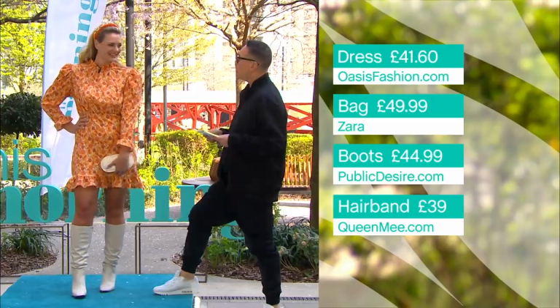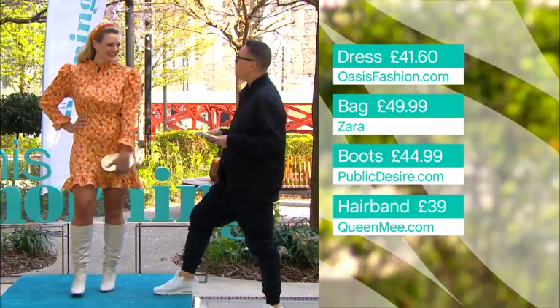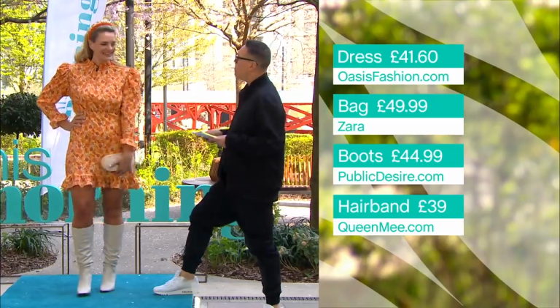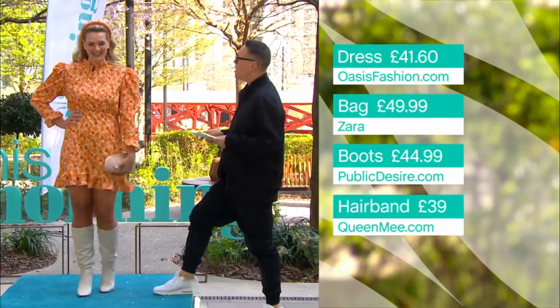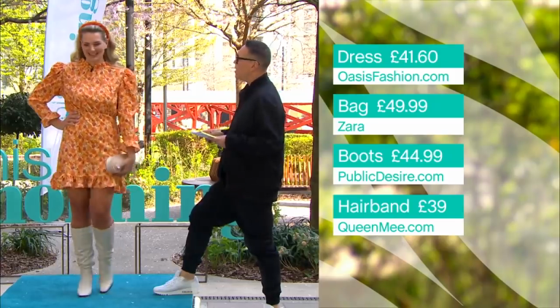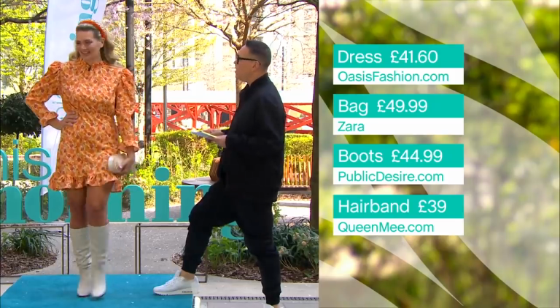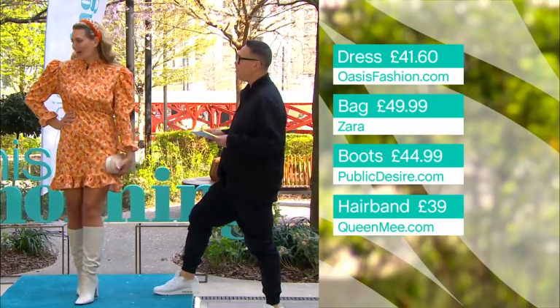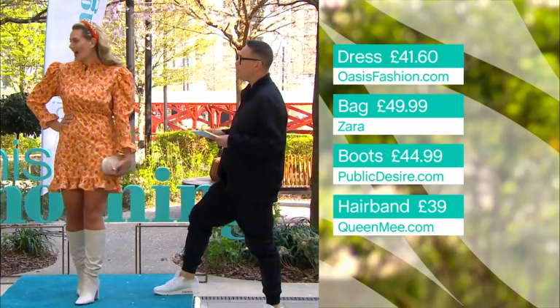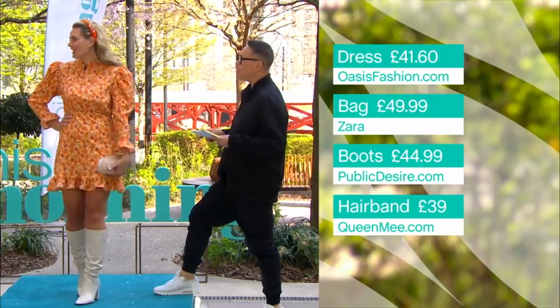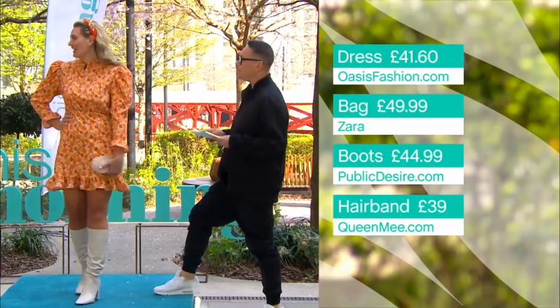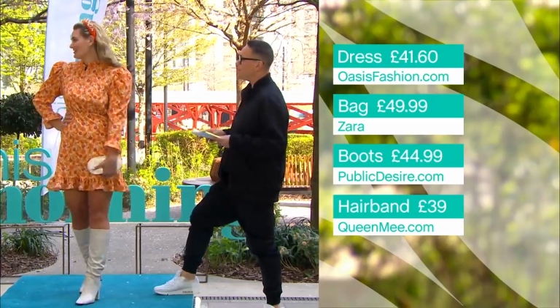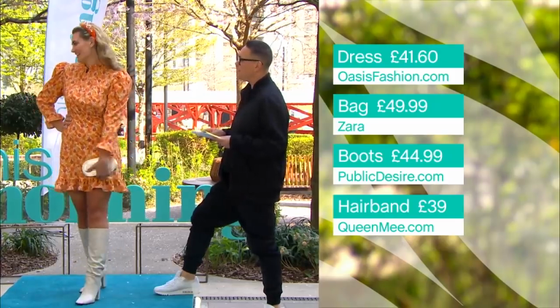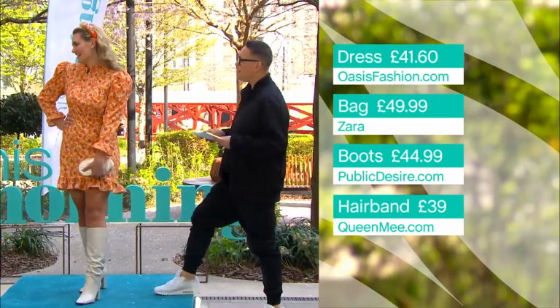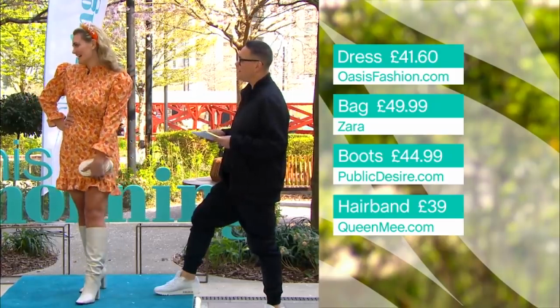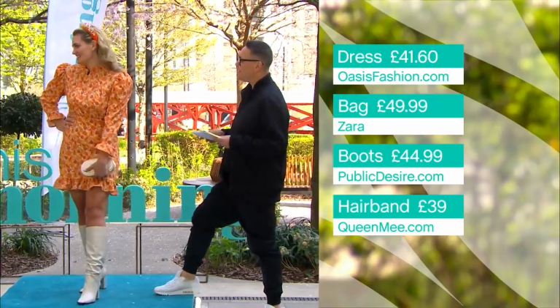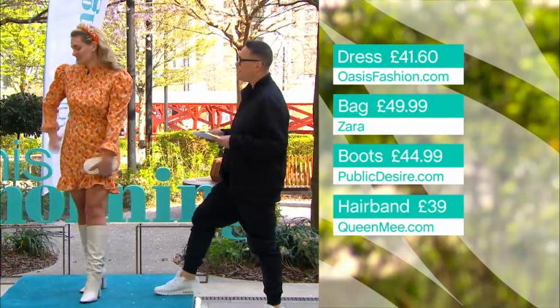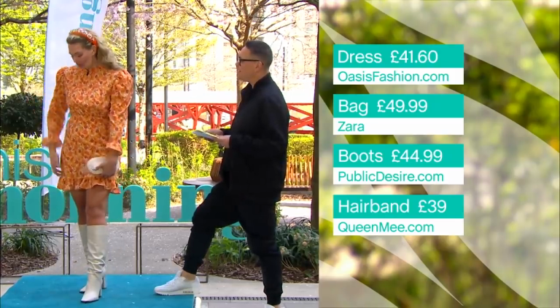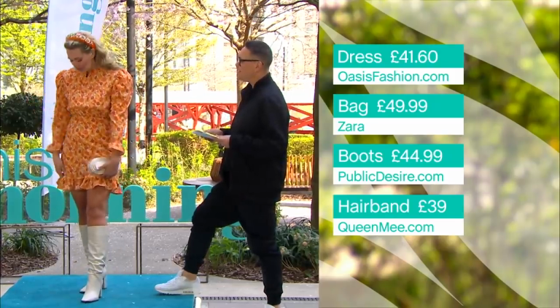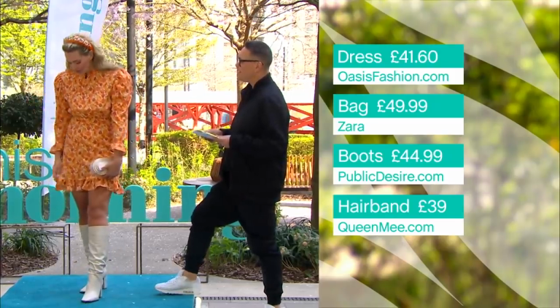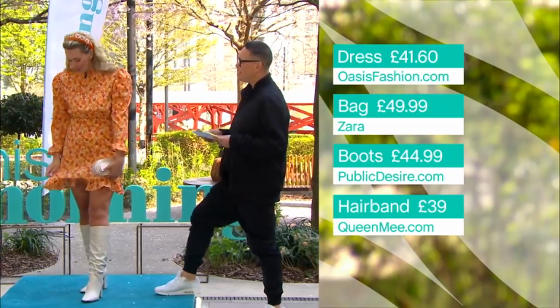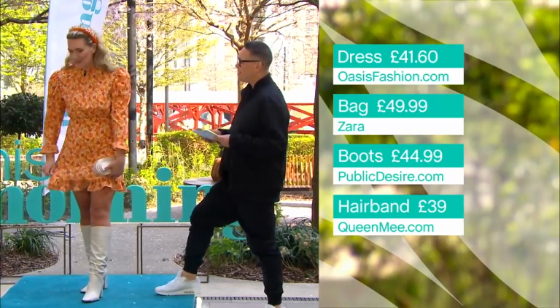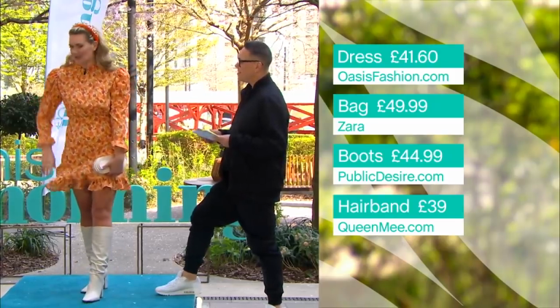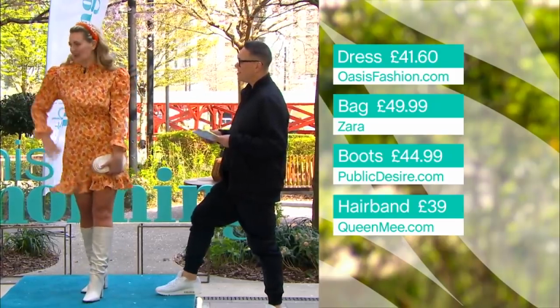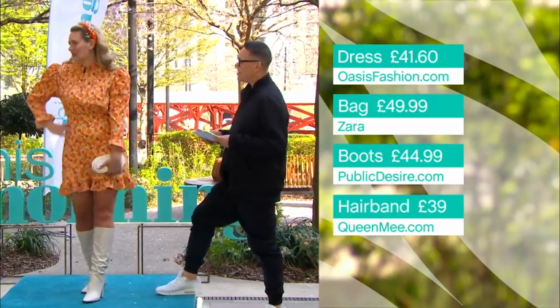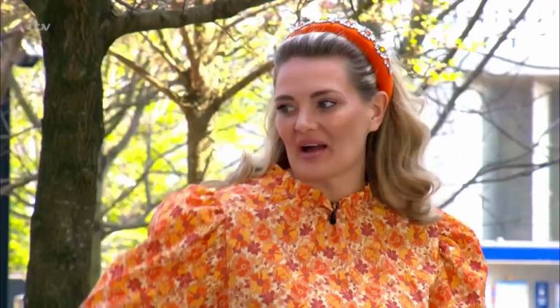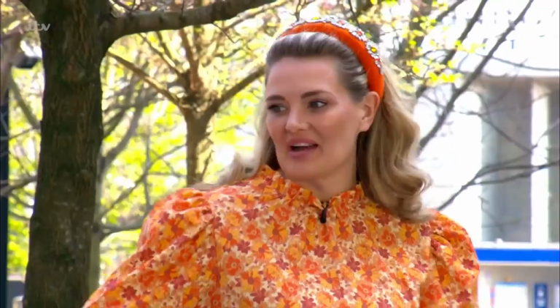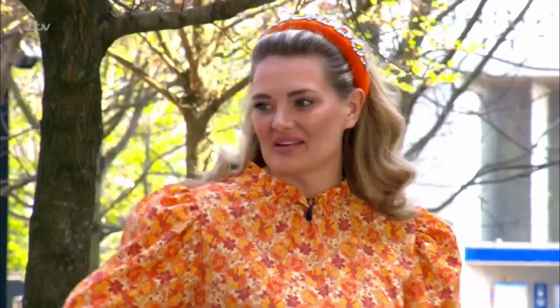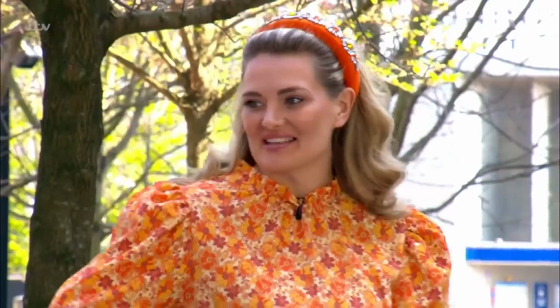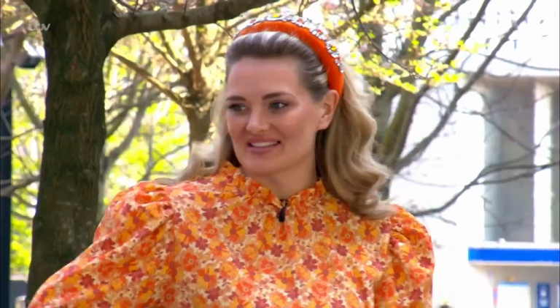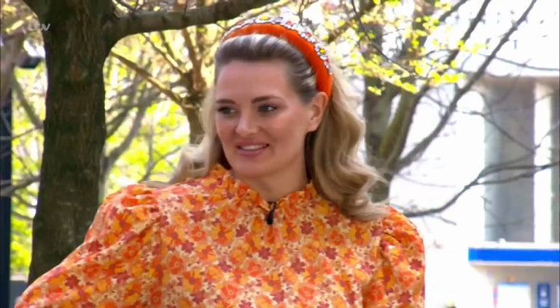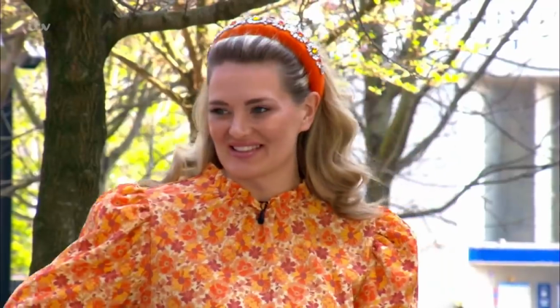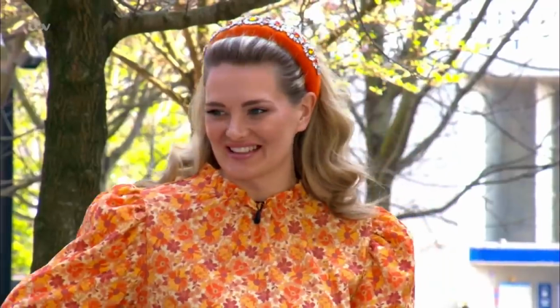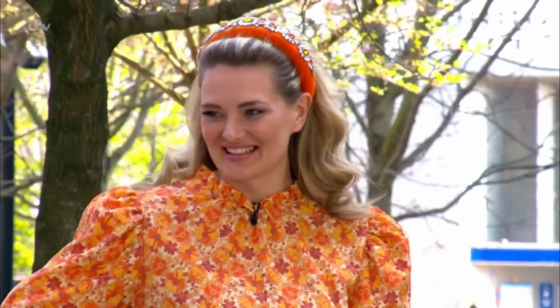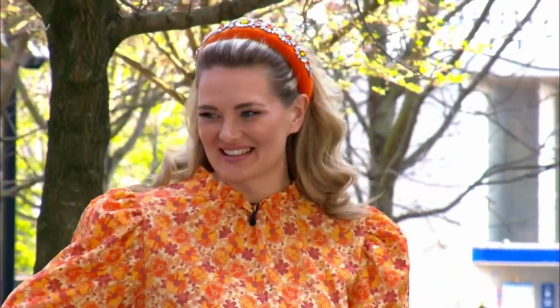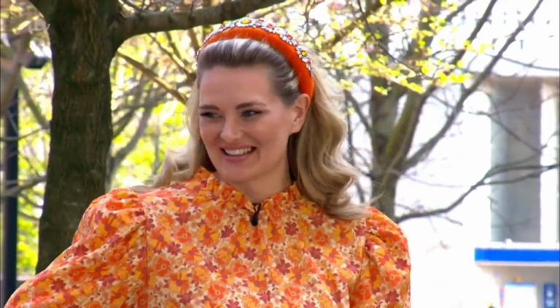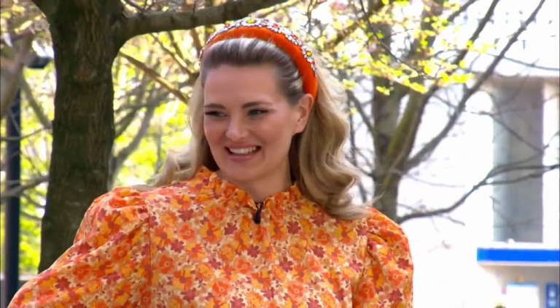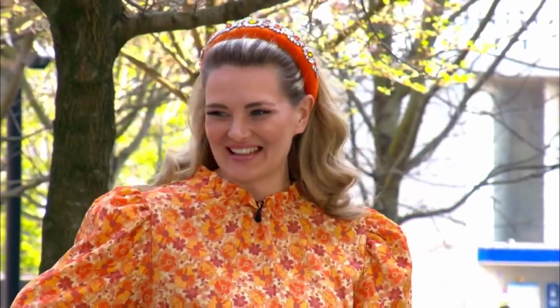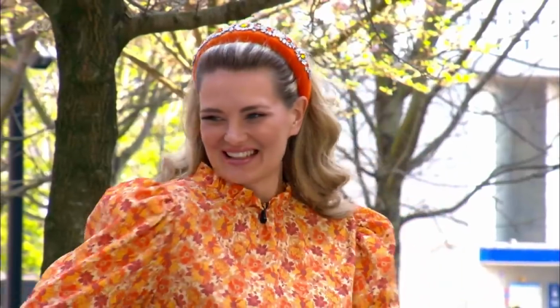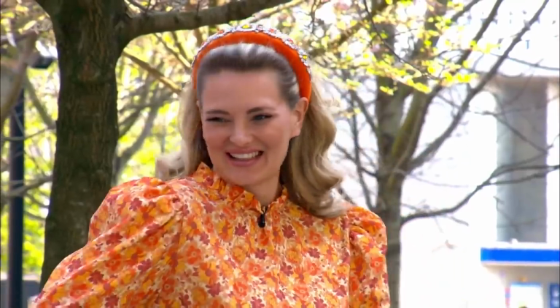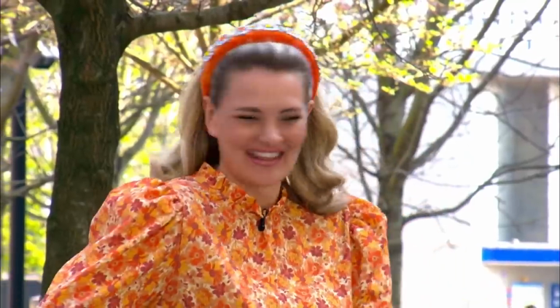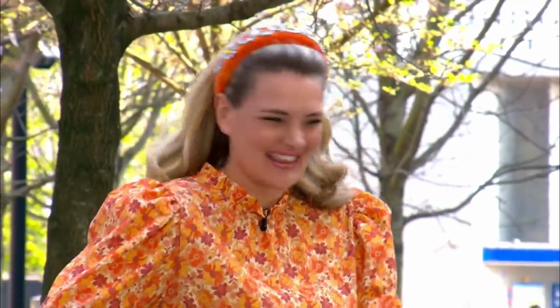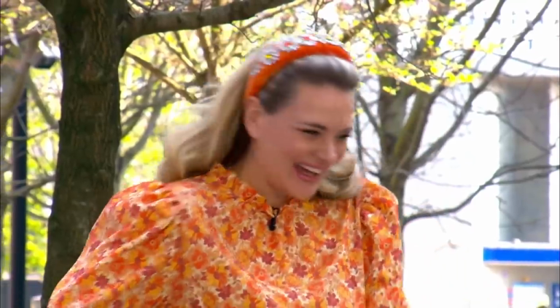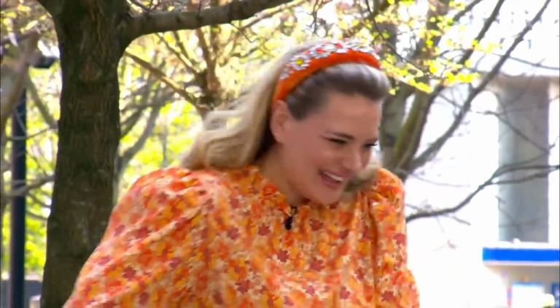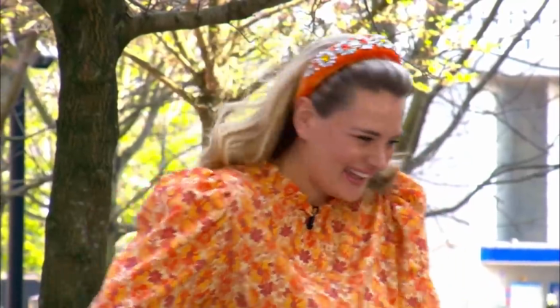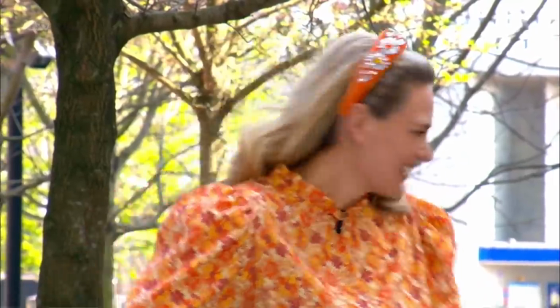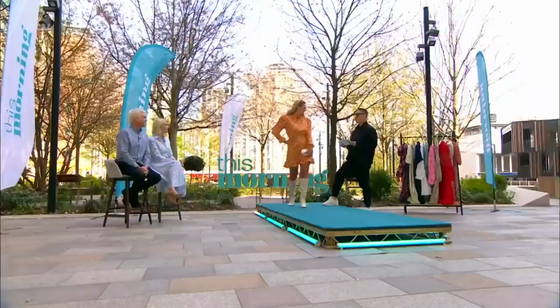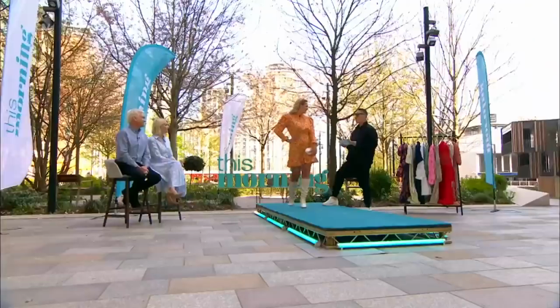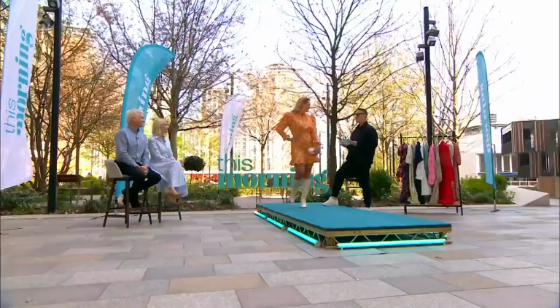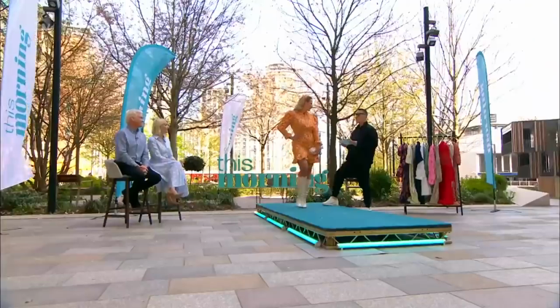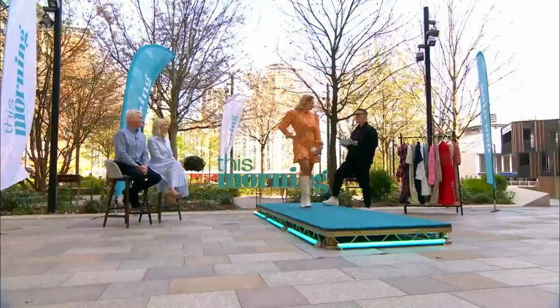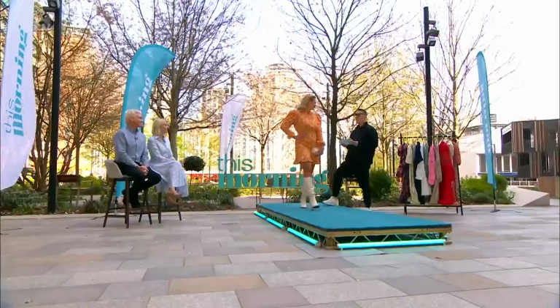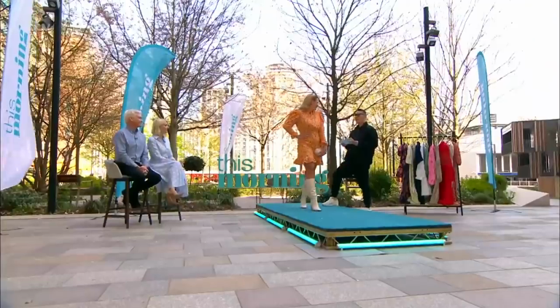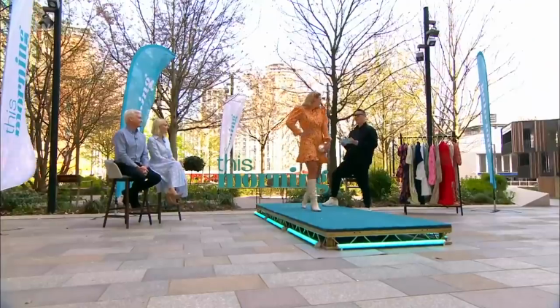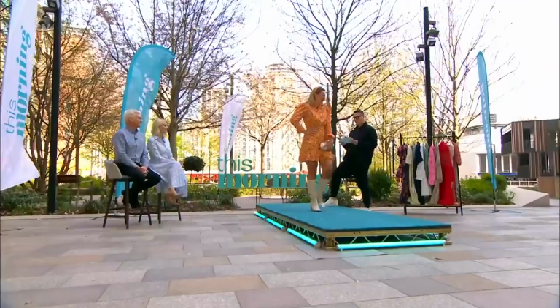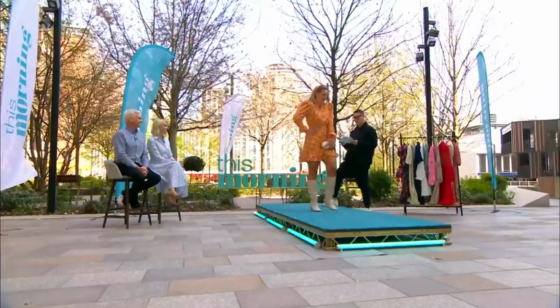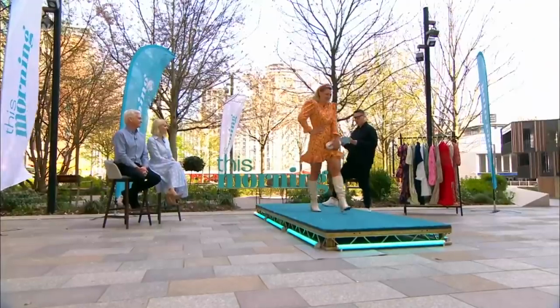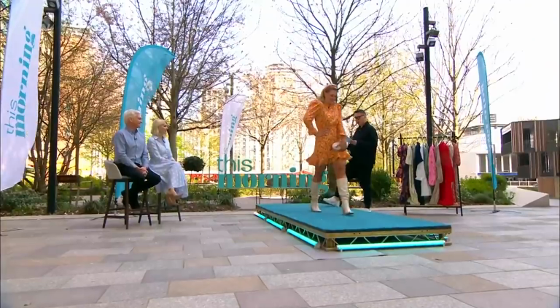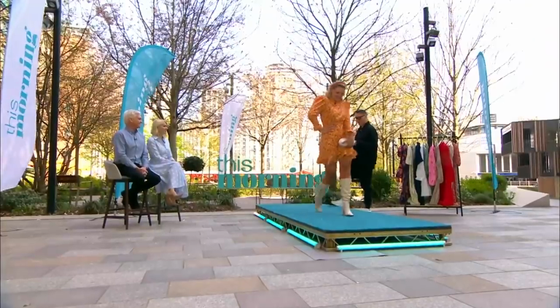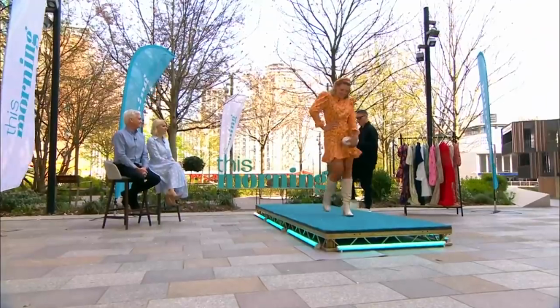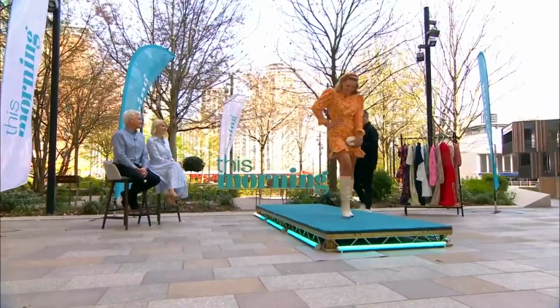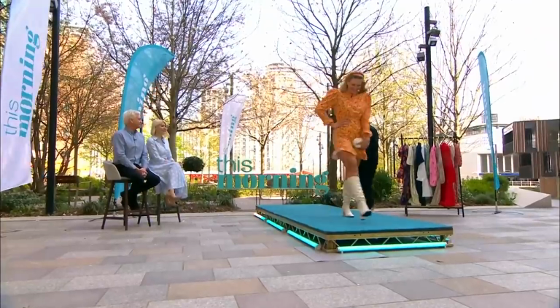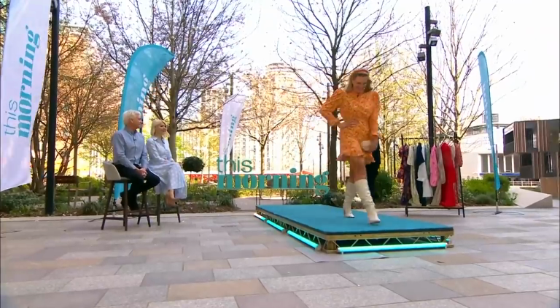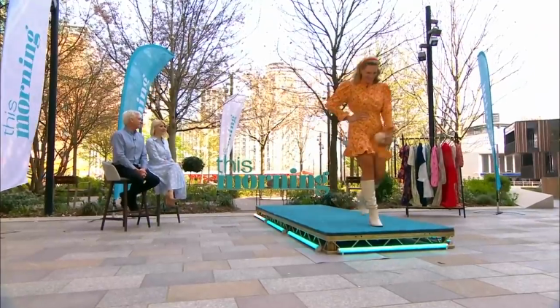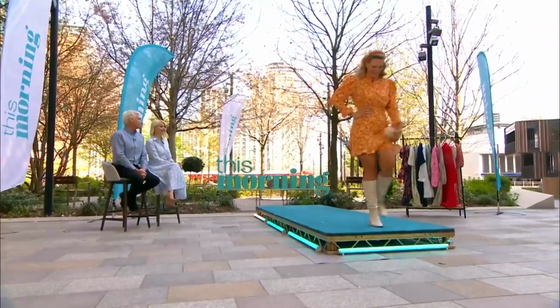Thank you, Nicola. I love it. Not a normal print I would wear, but it's gorgeous — really lovely. You look amazing, well done. You've got something out of a drama. Right, next we've got the beautiful Jade.